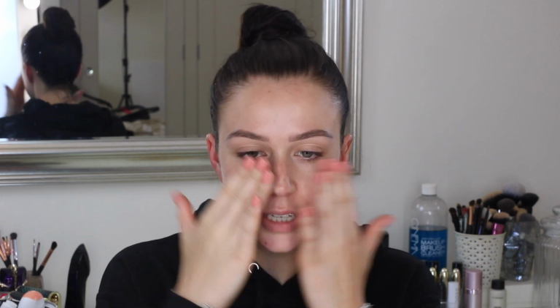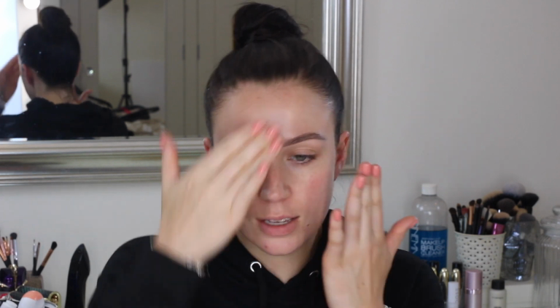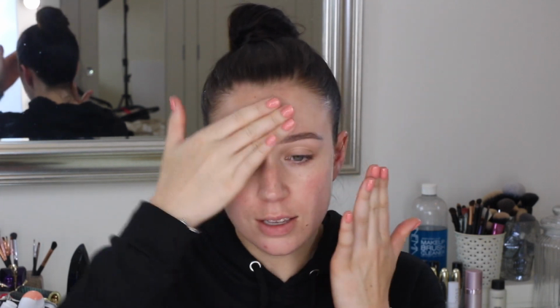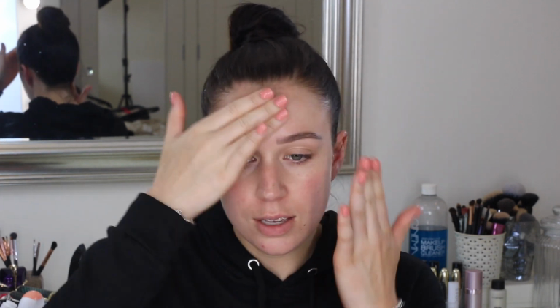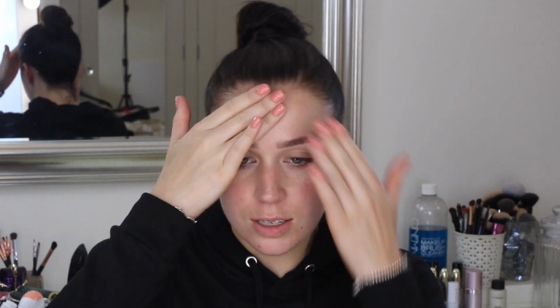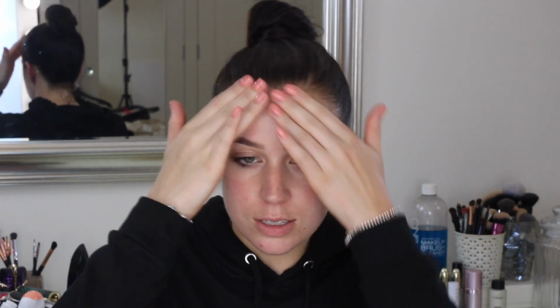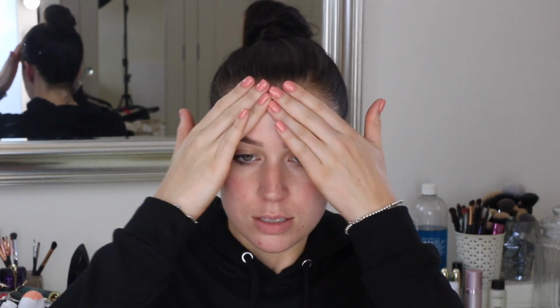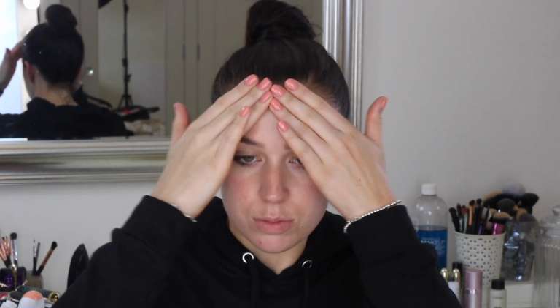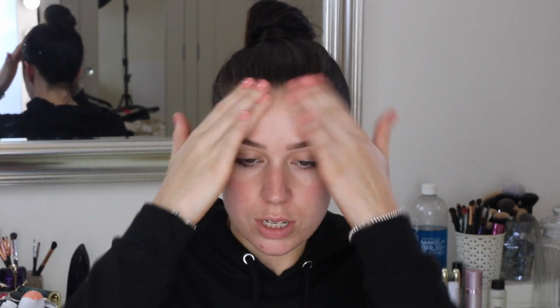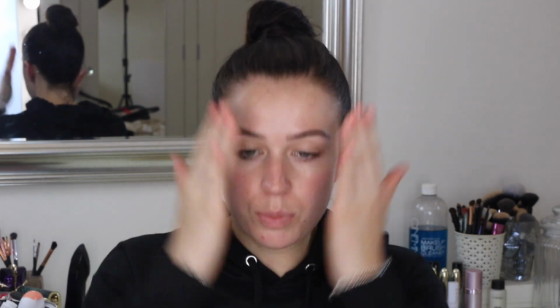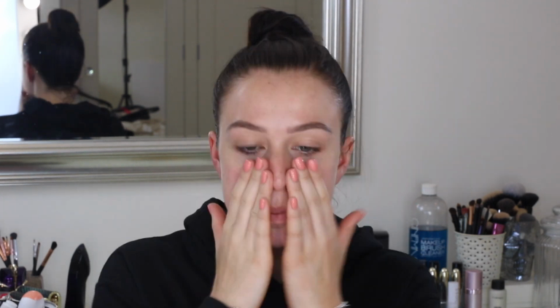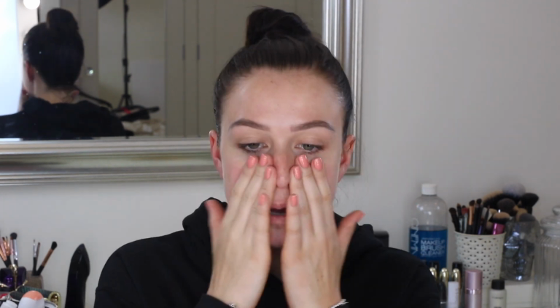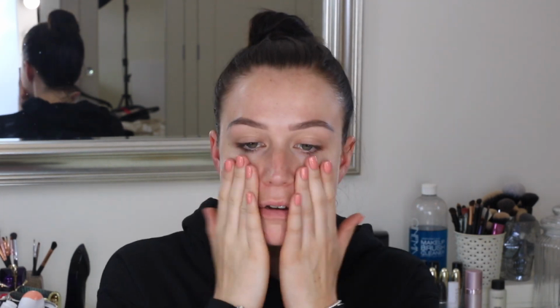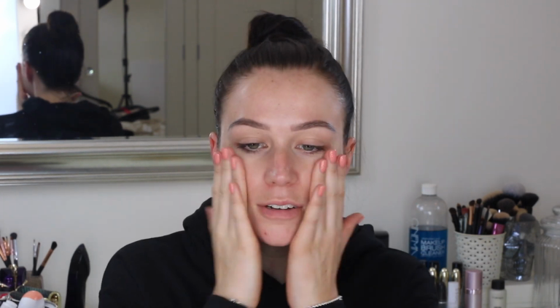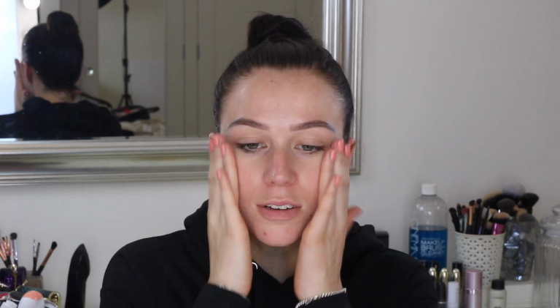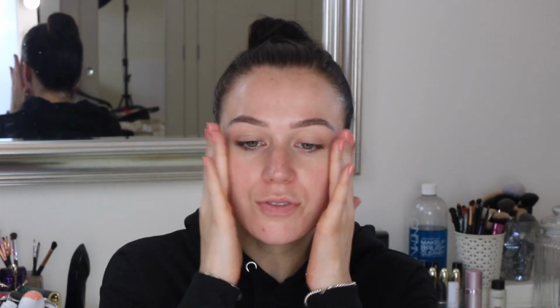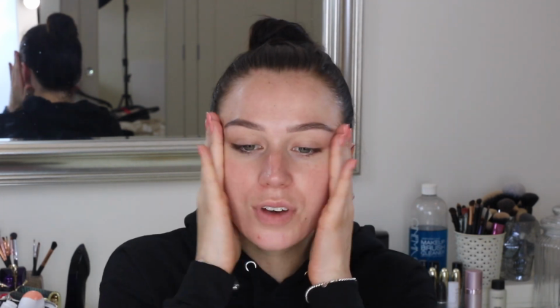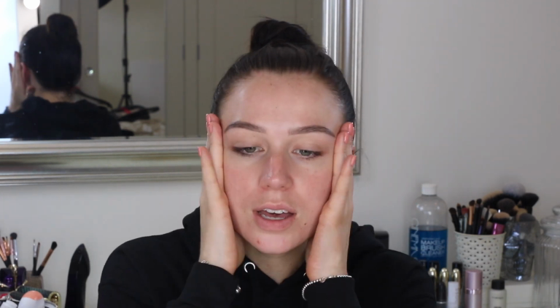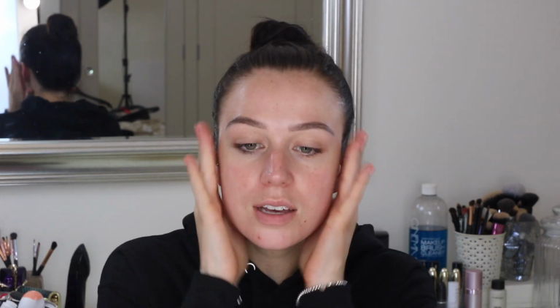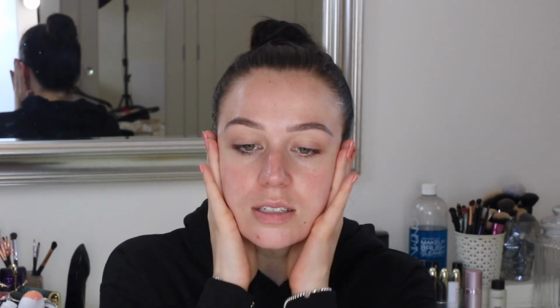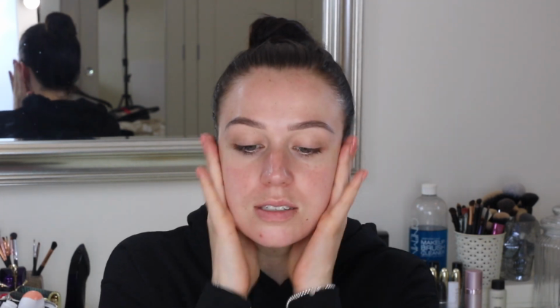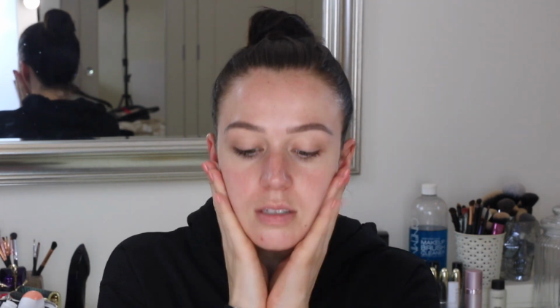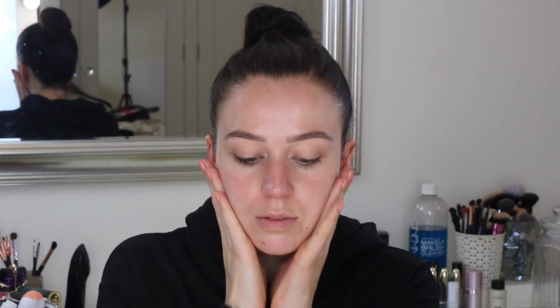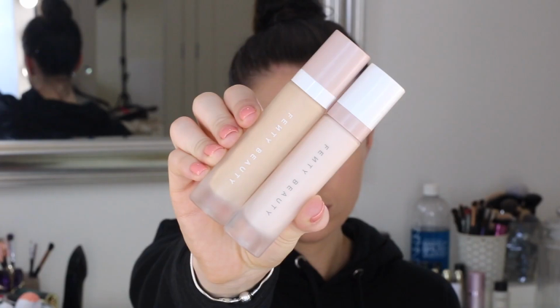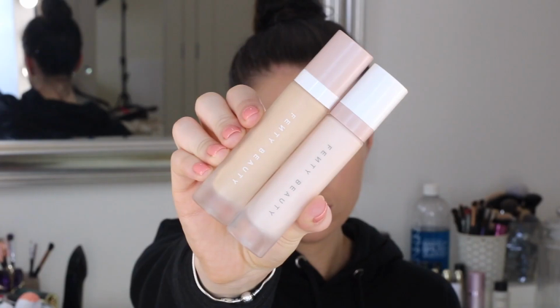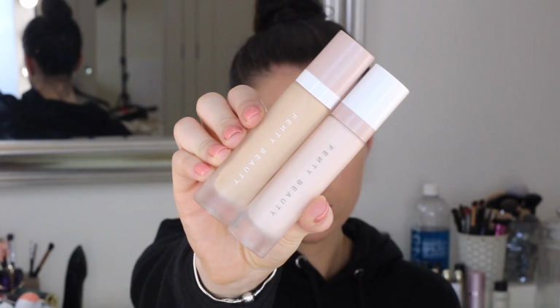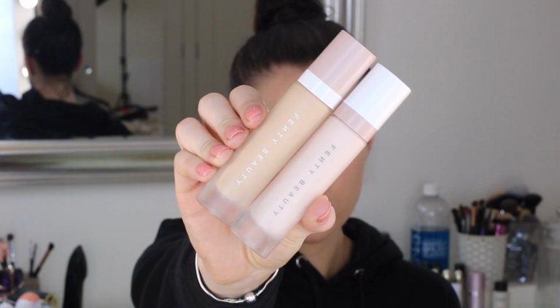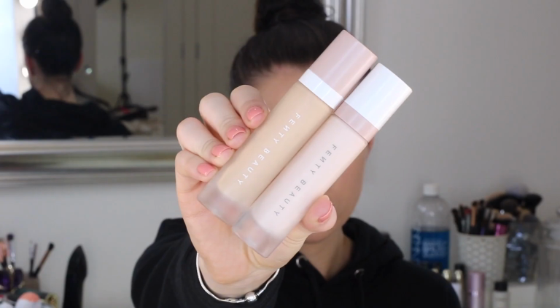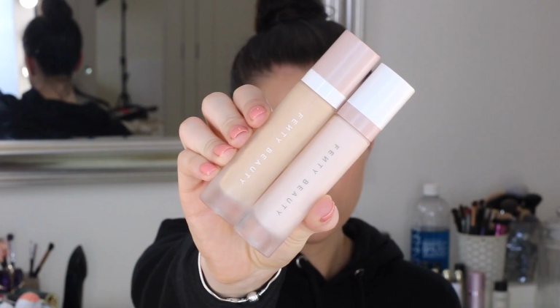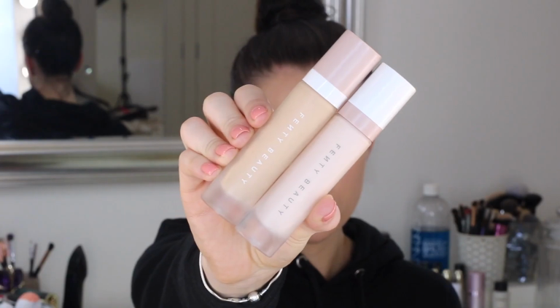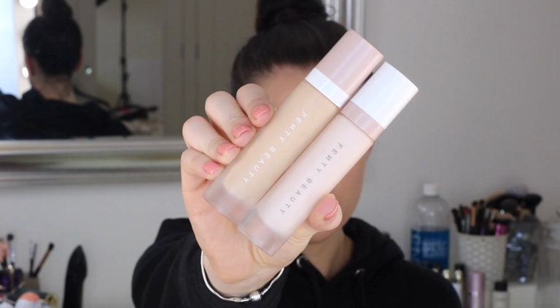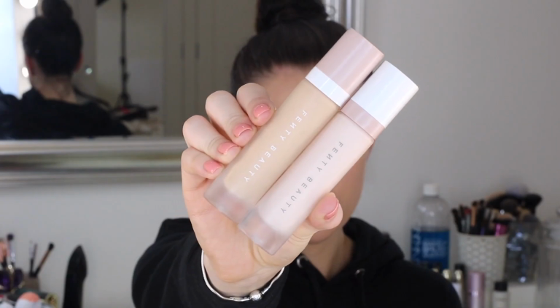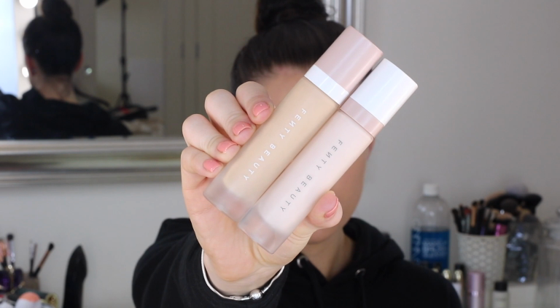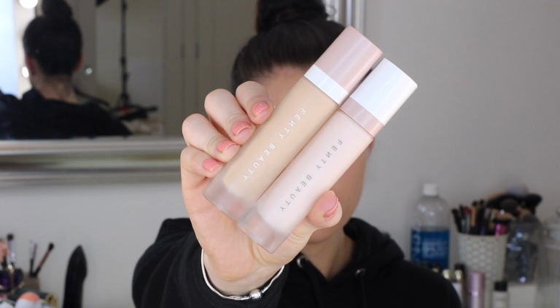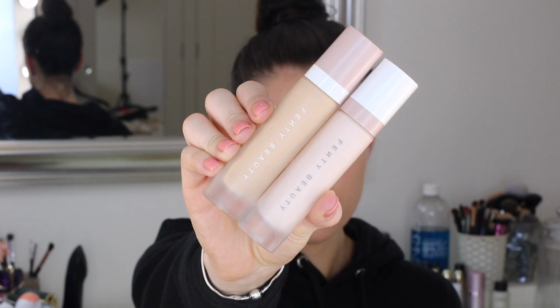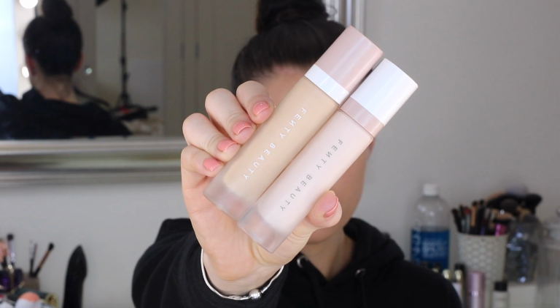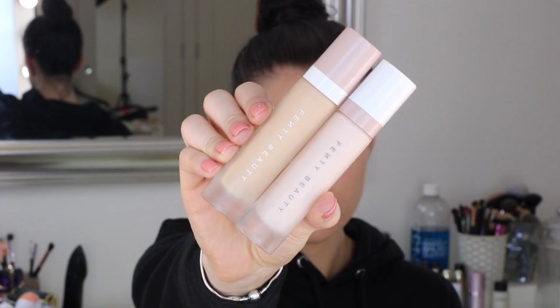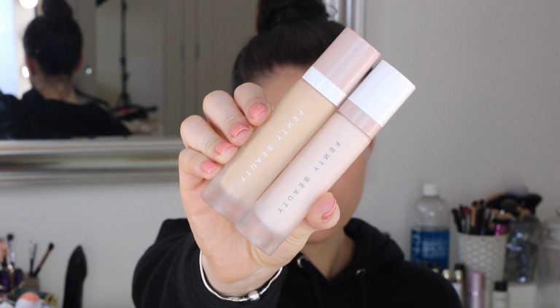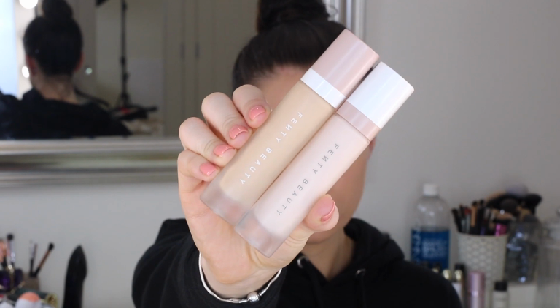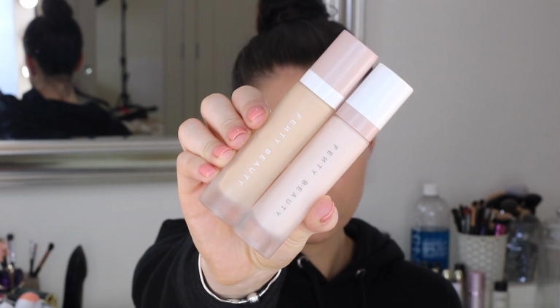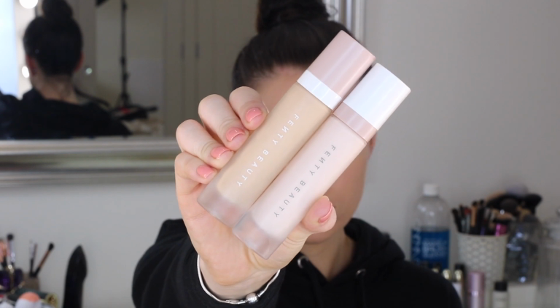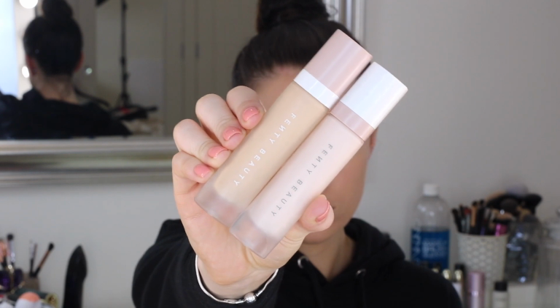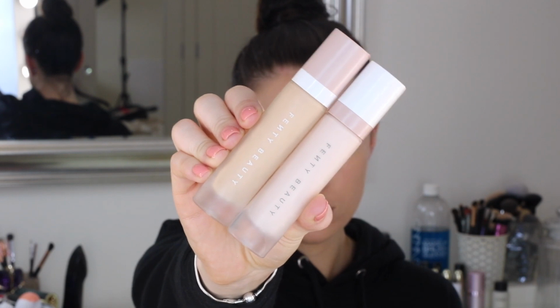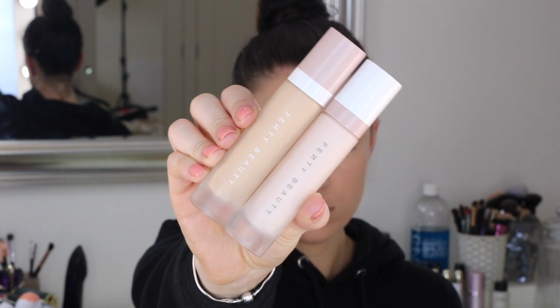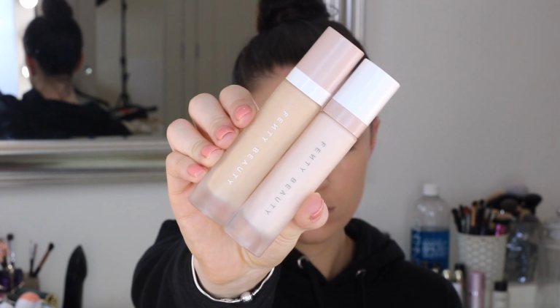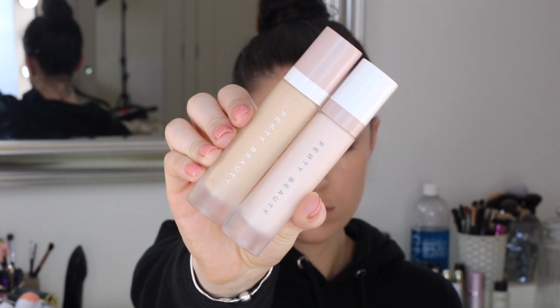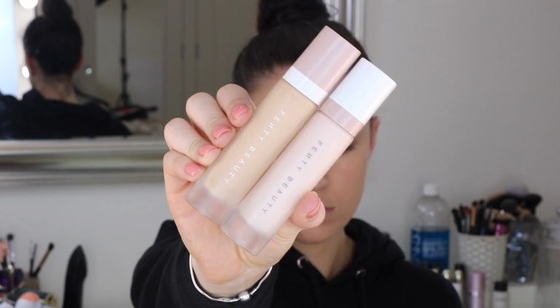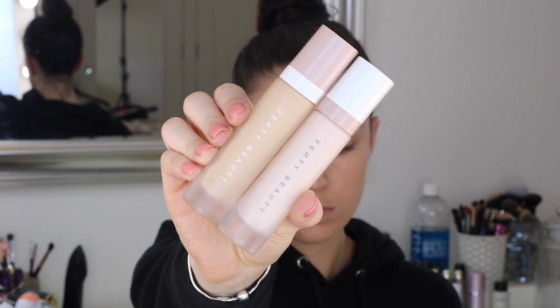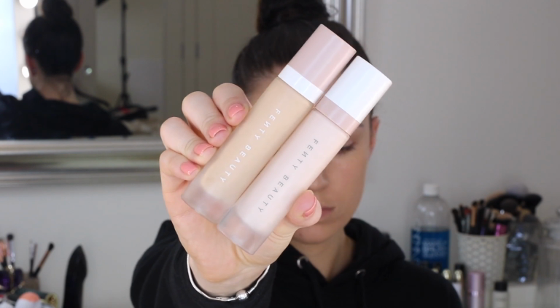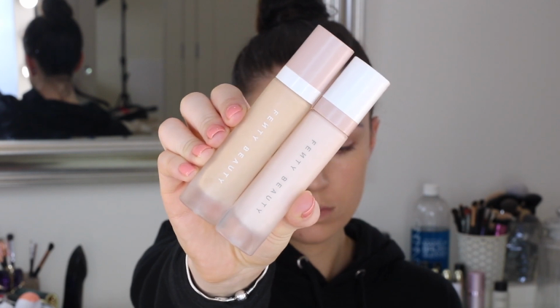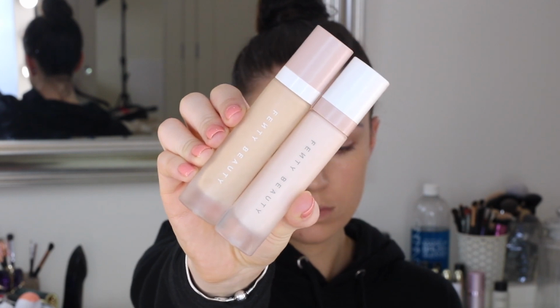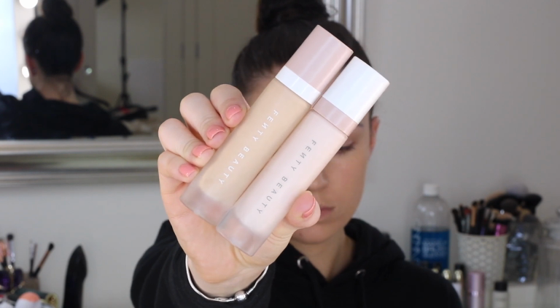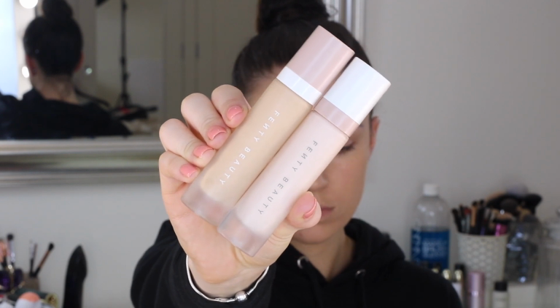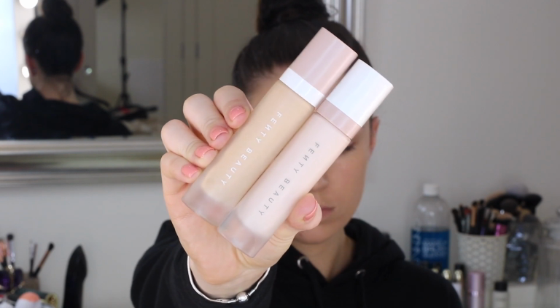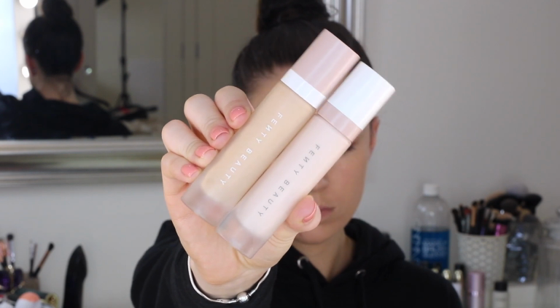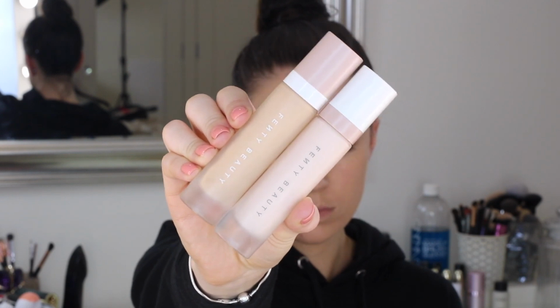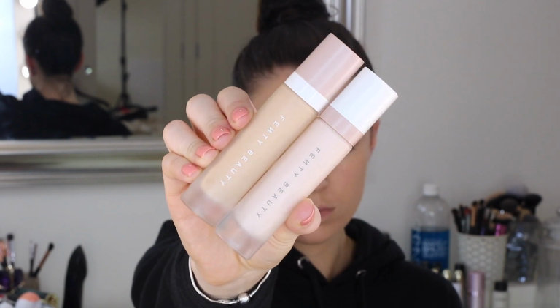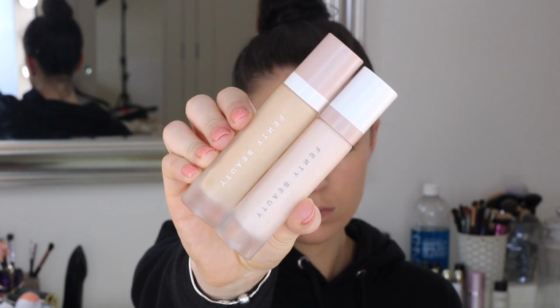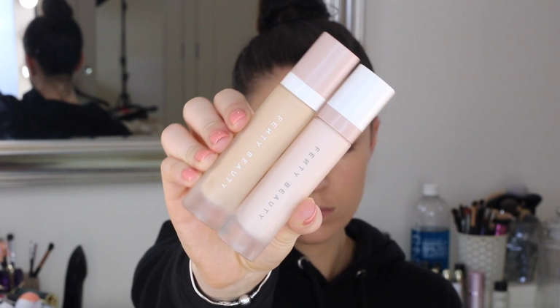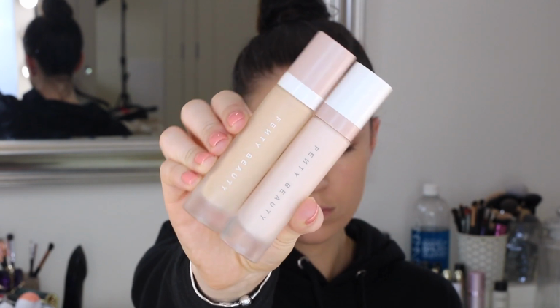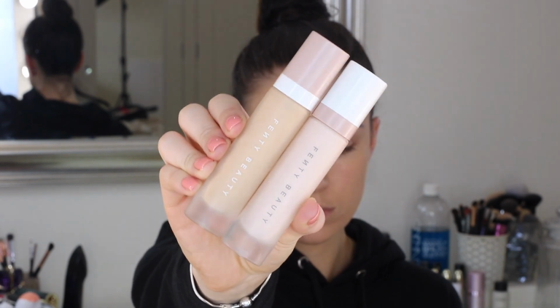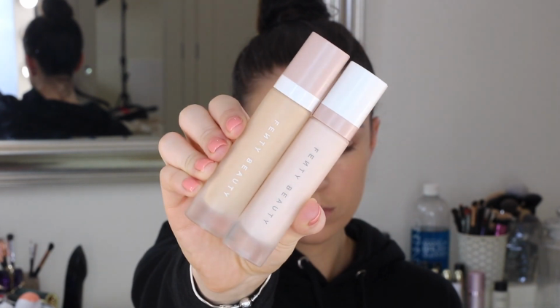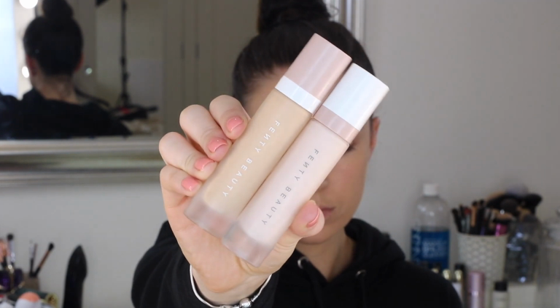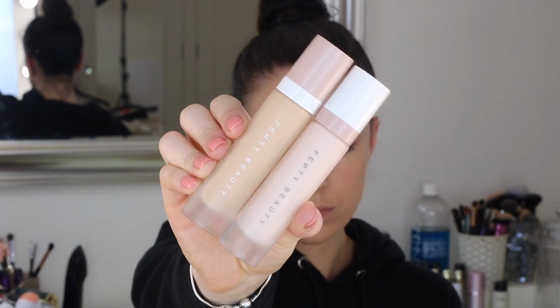It kind of reminds me of the Parceli Rose Gold Elixir, but it's kind of more hydrating, more of a gel consistency and it smells like texture light, which is a dream.